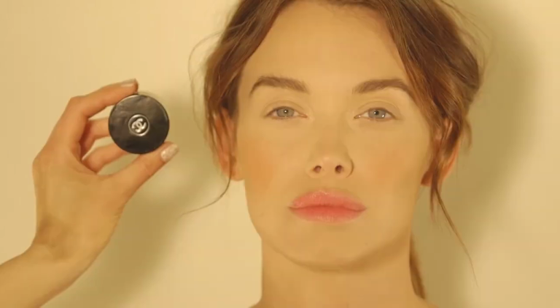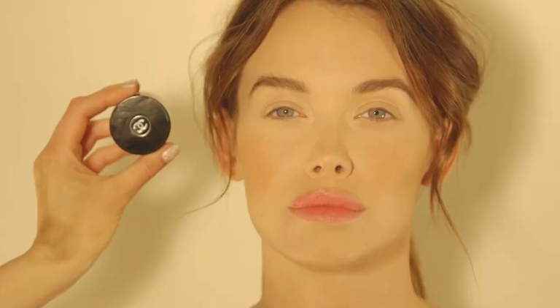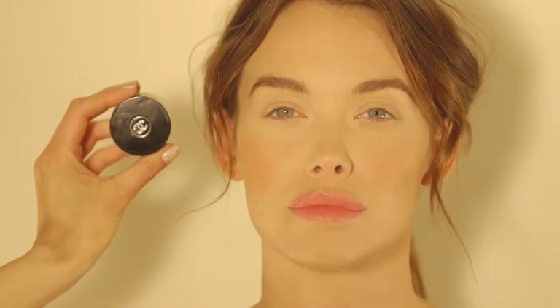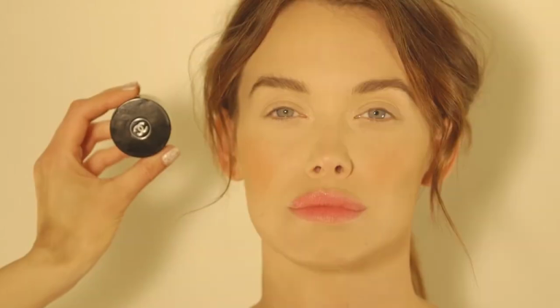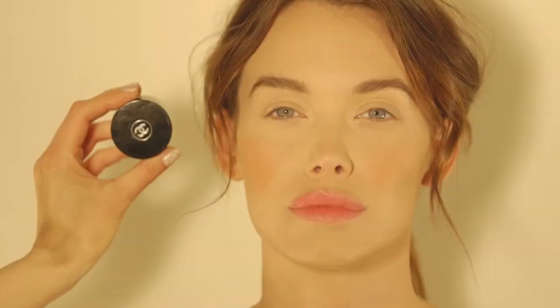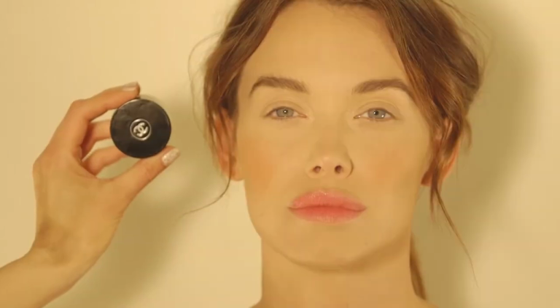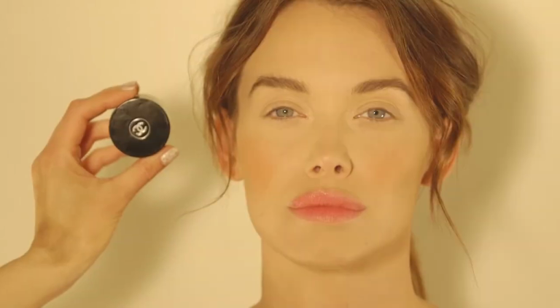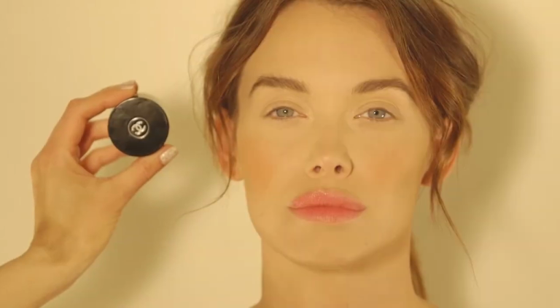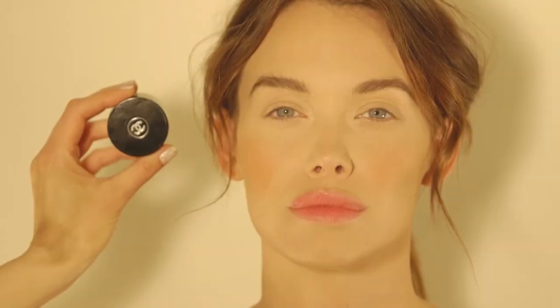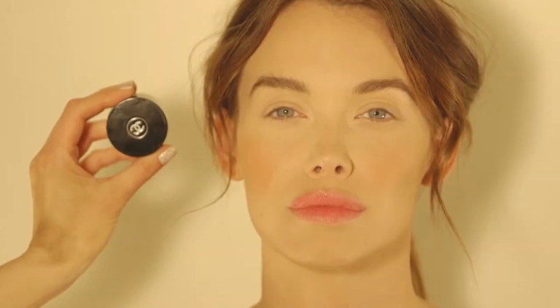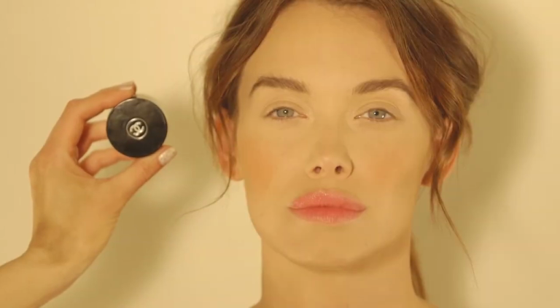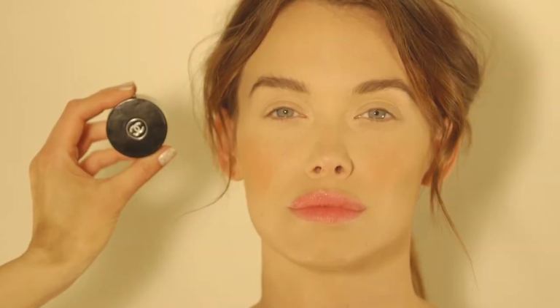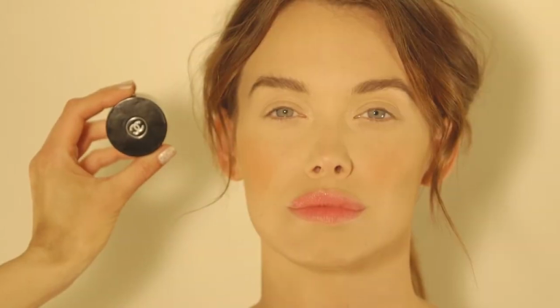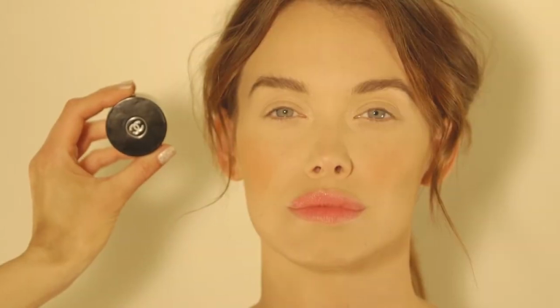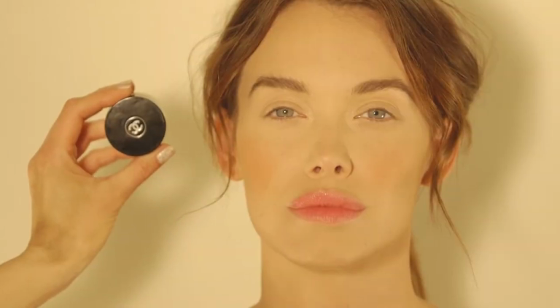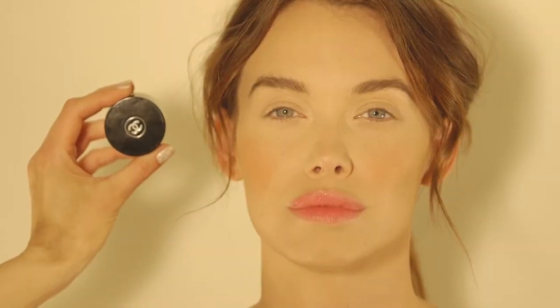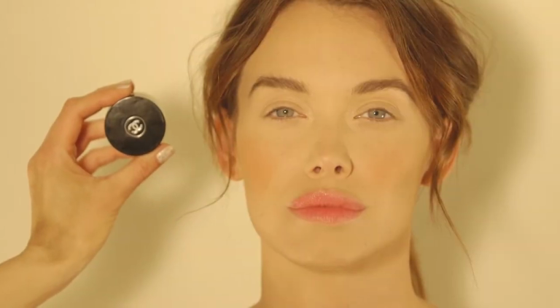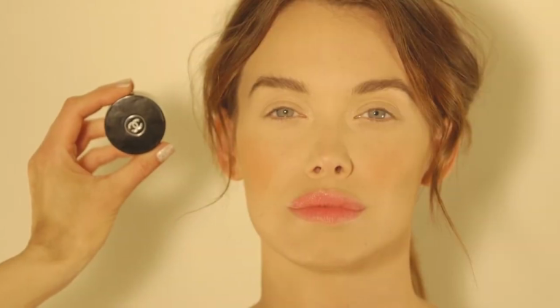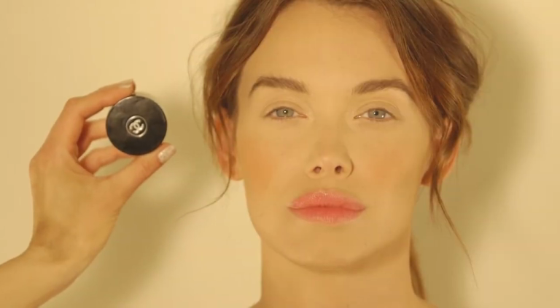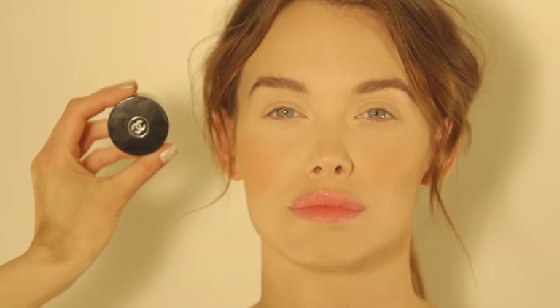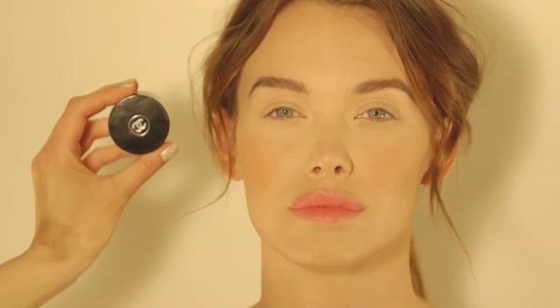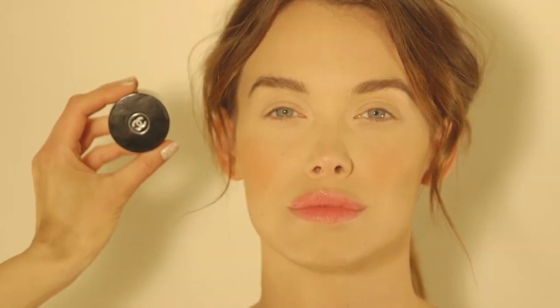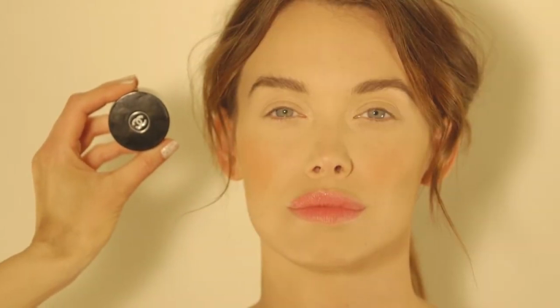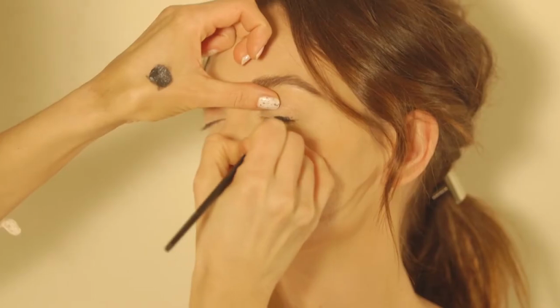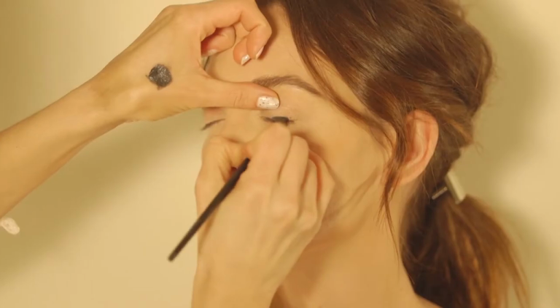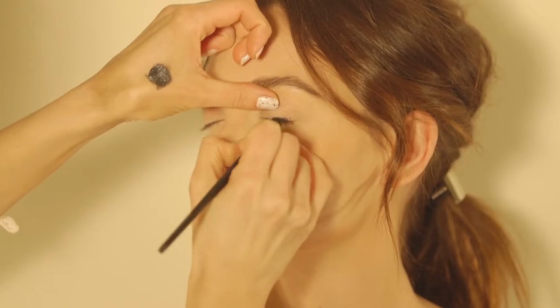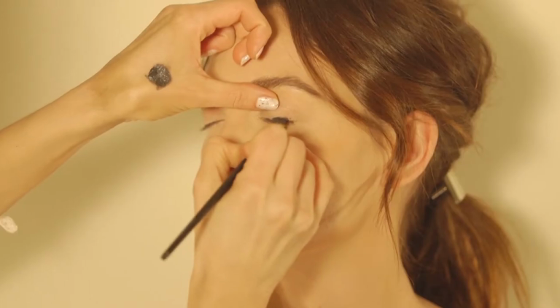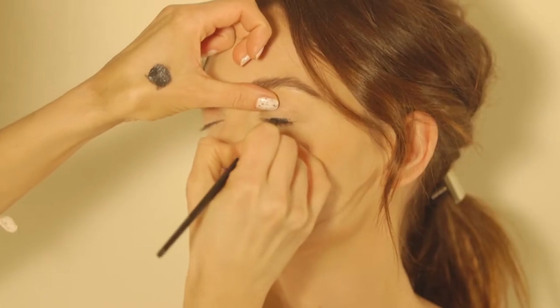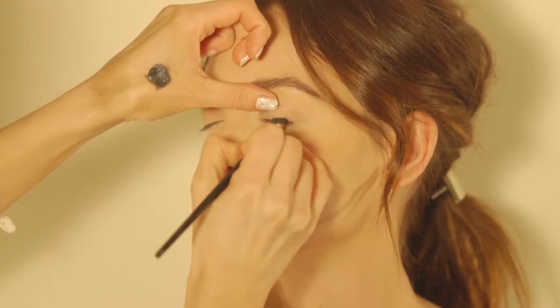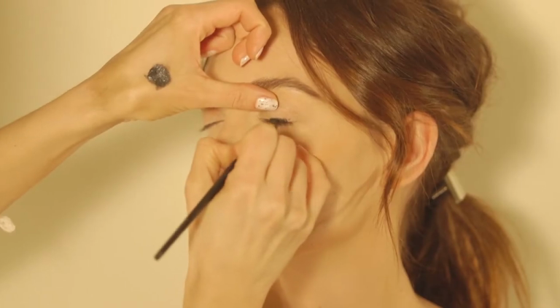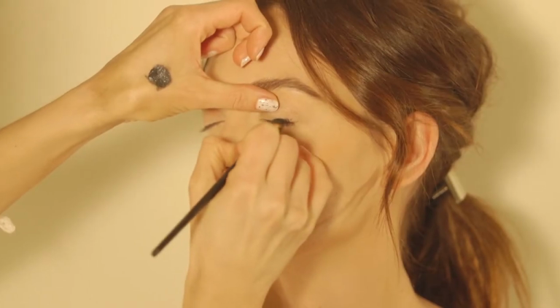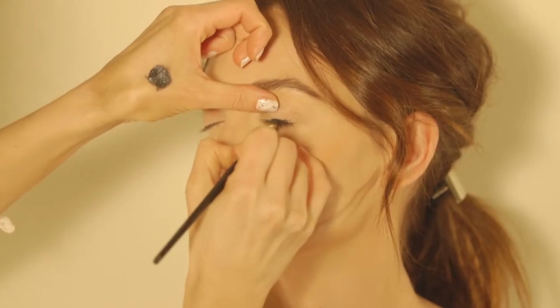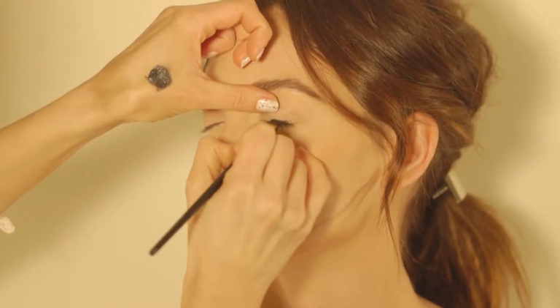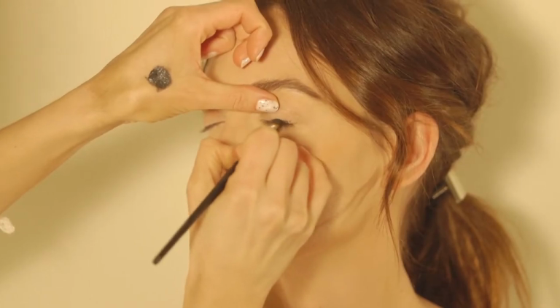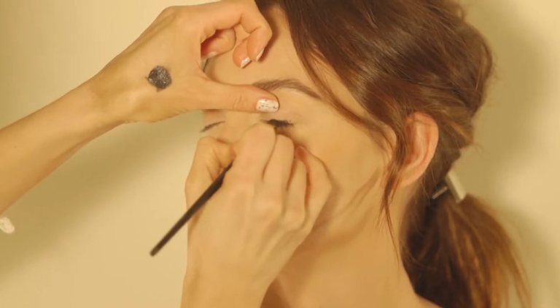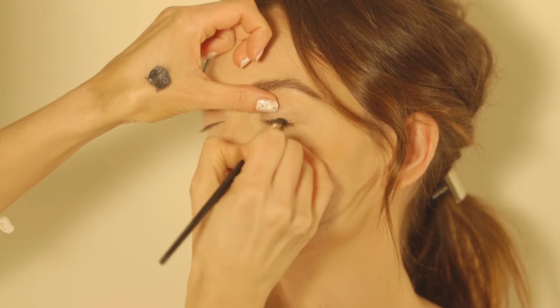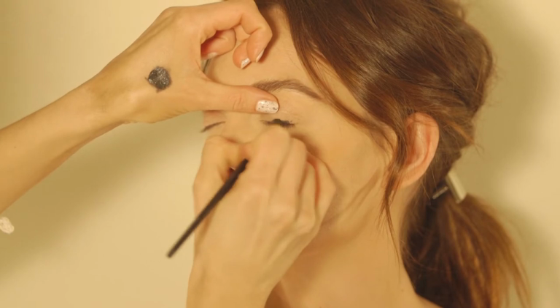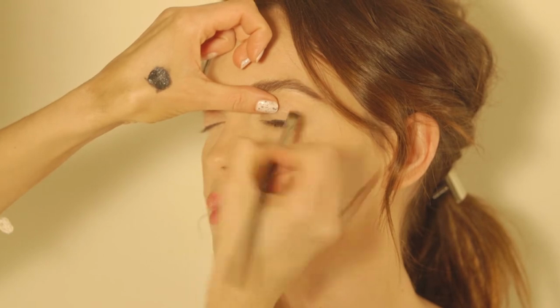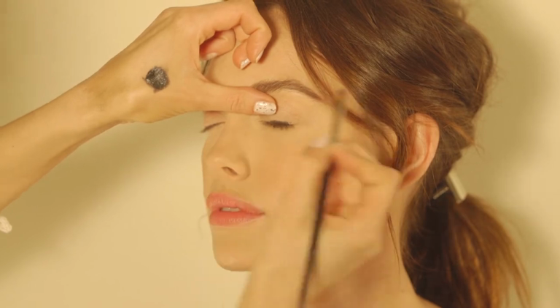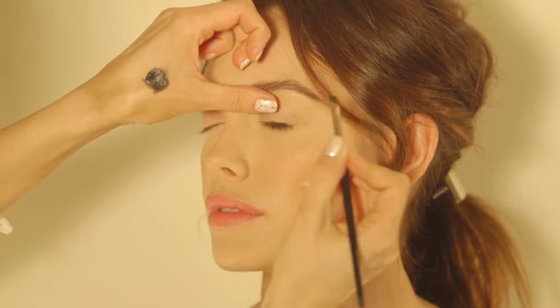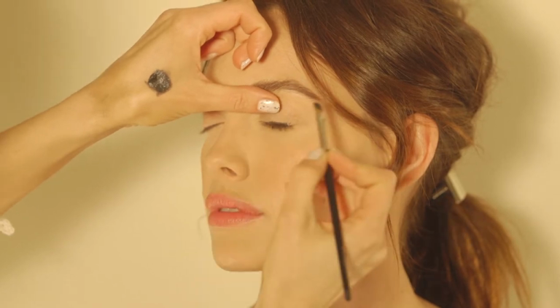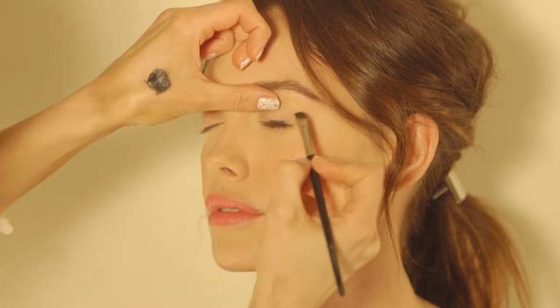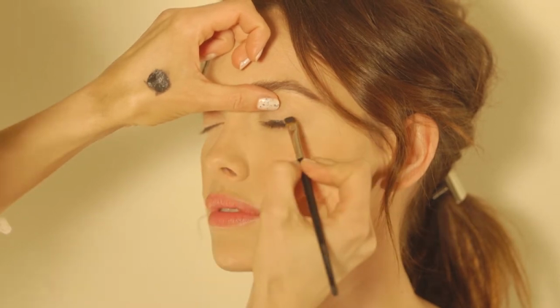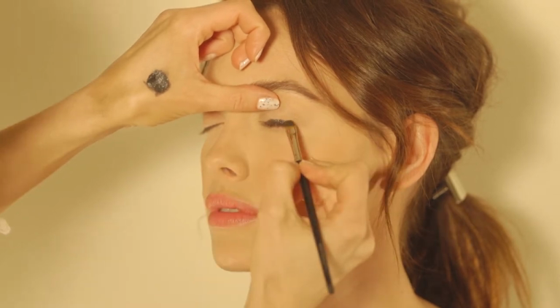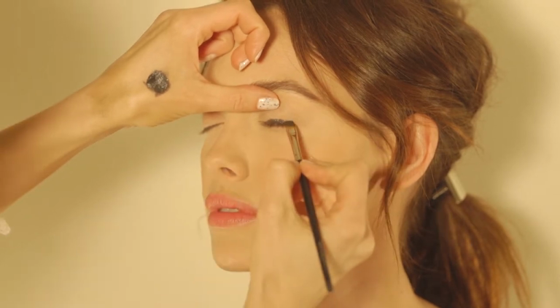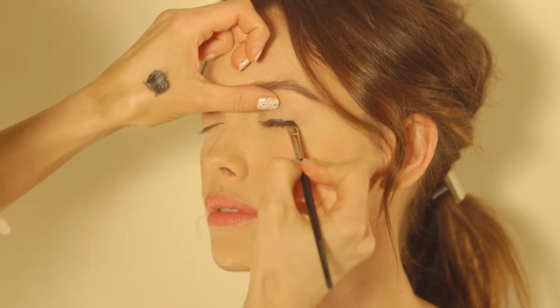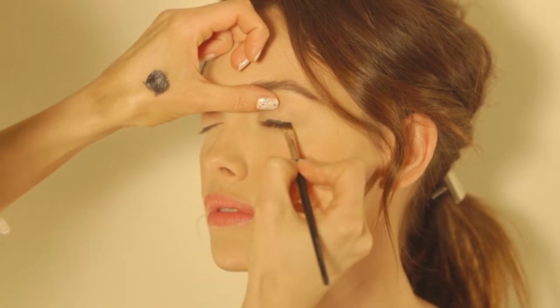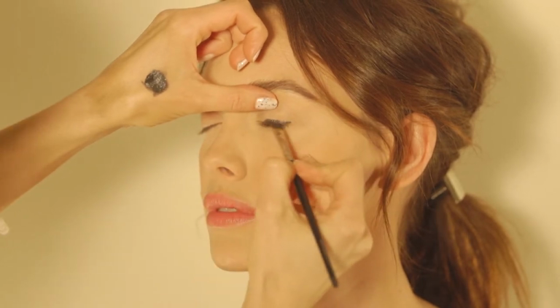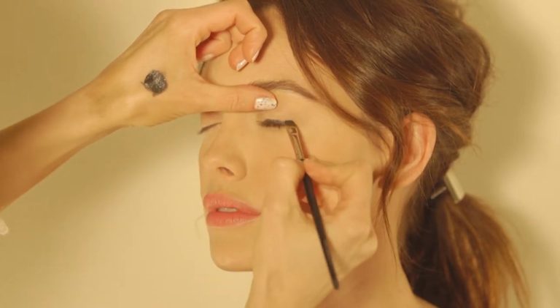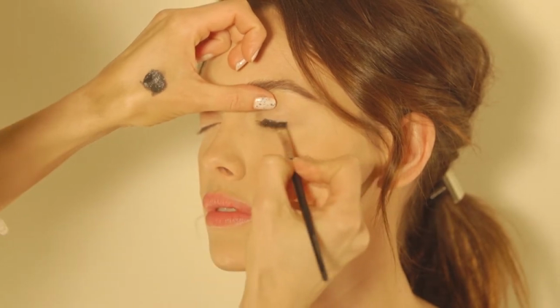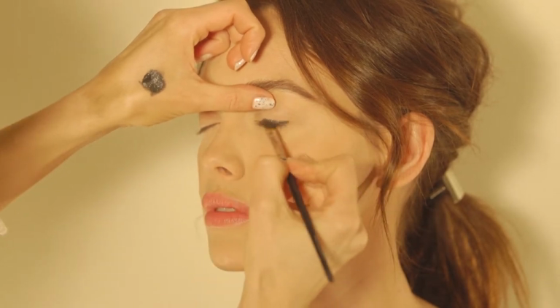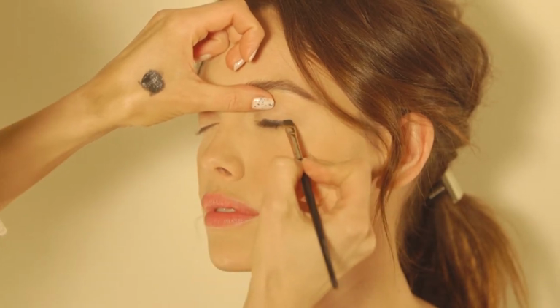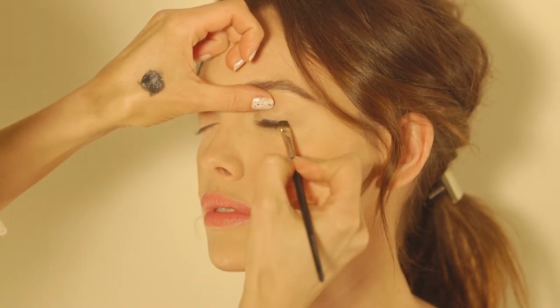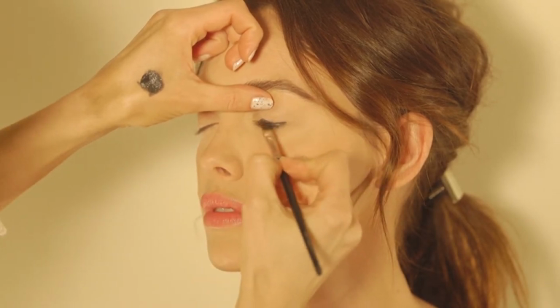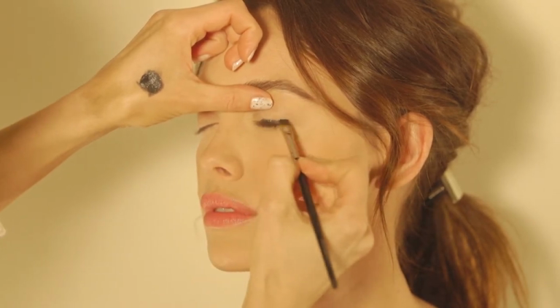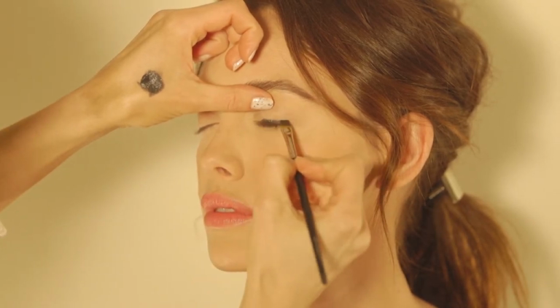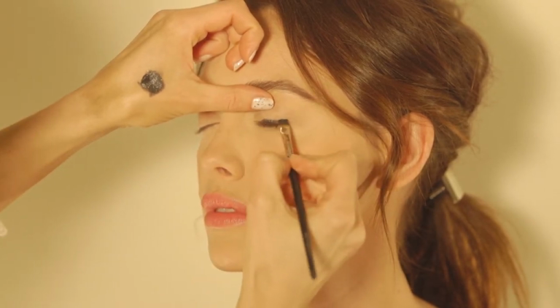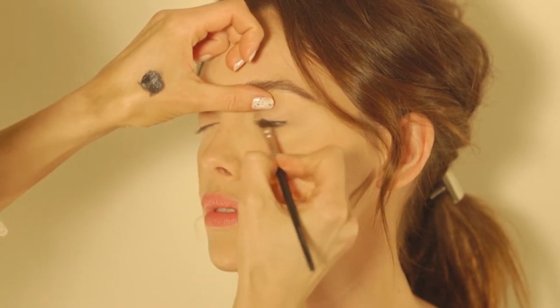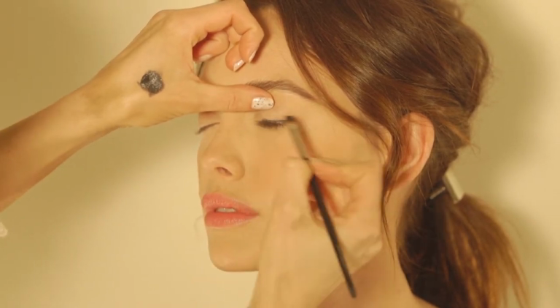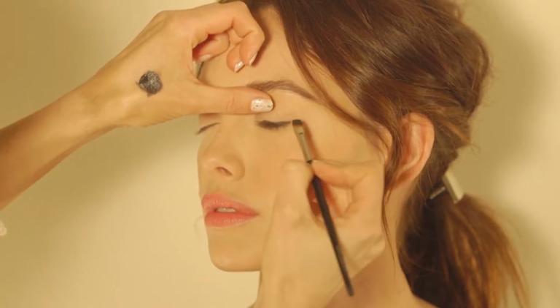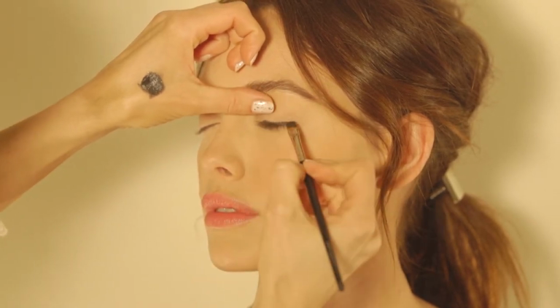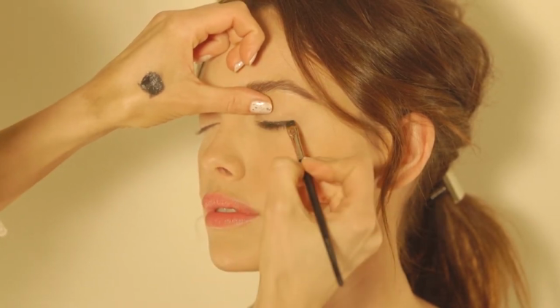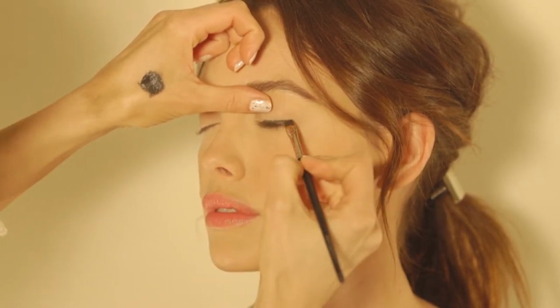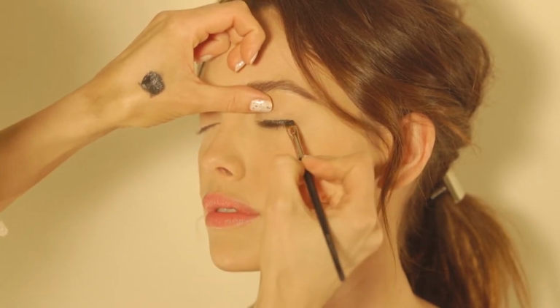Moving into the cat eye, with Chanel's eyeshadow pot No. 85, begin lining the eyes into the lash line.